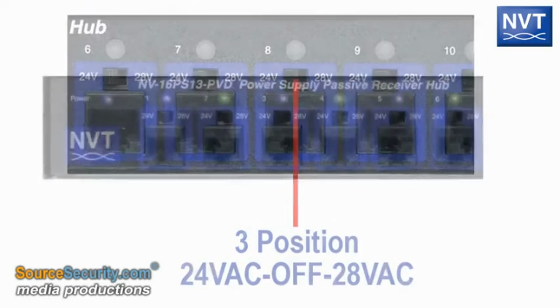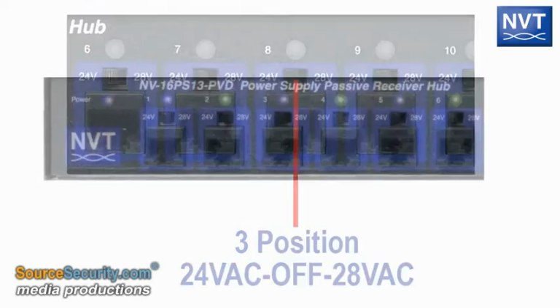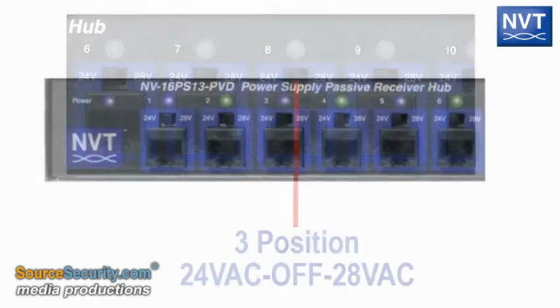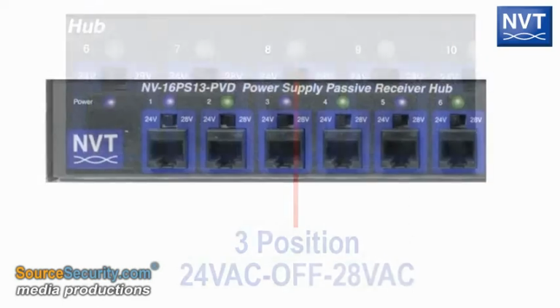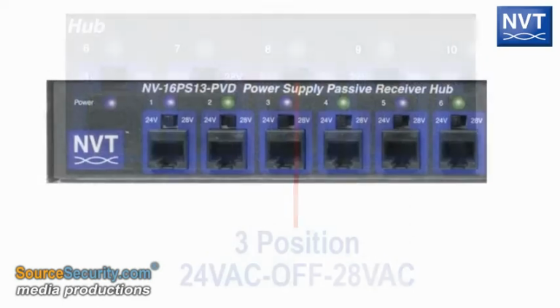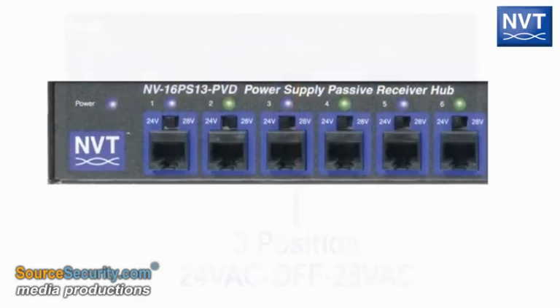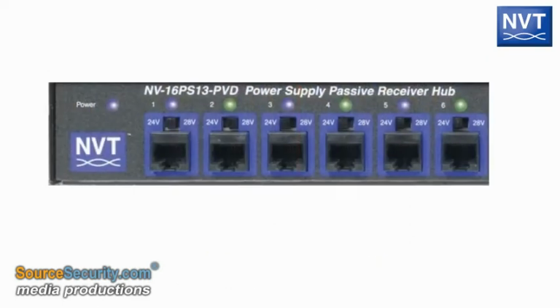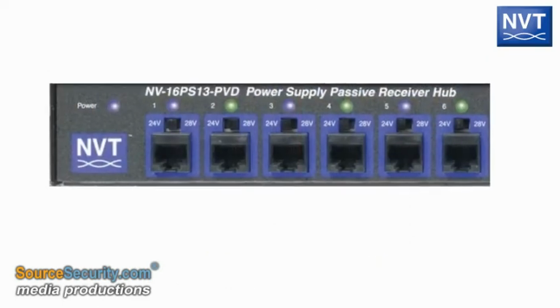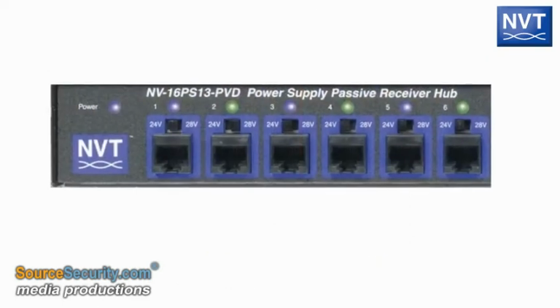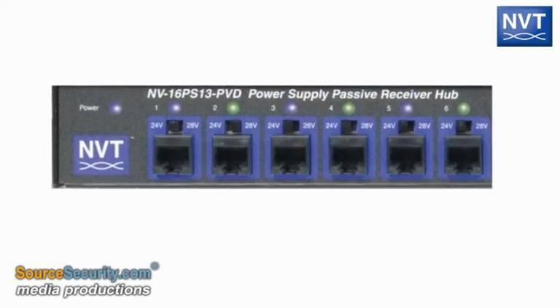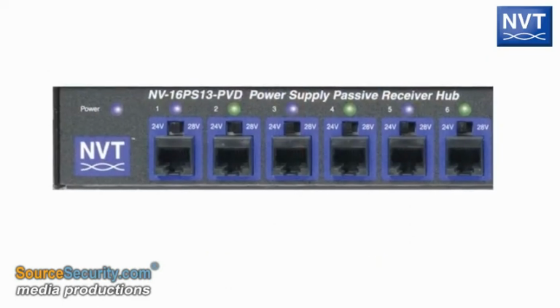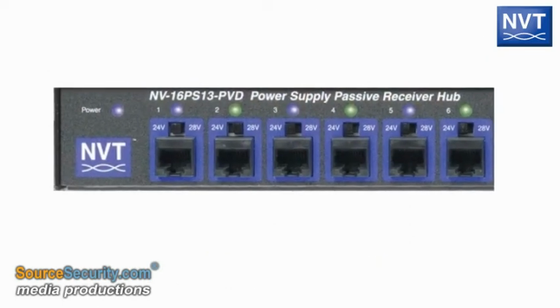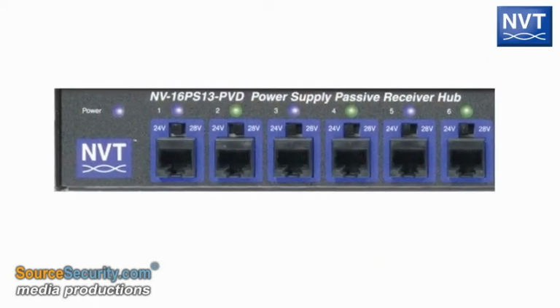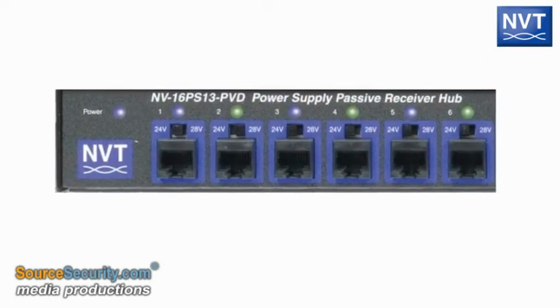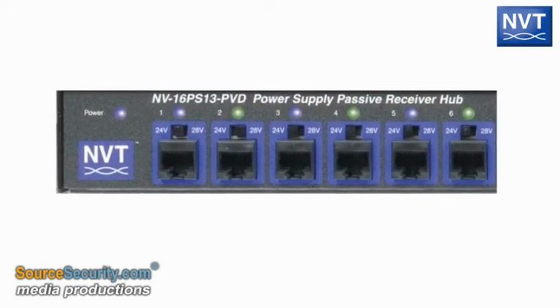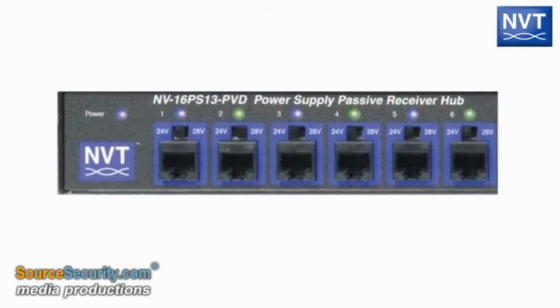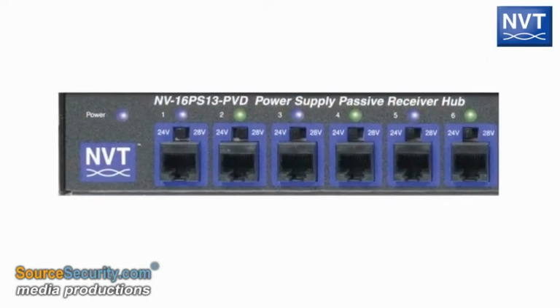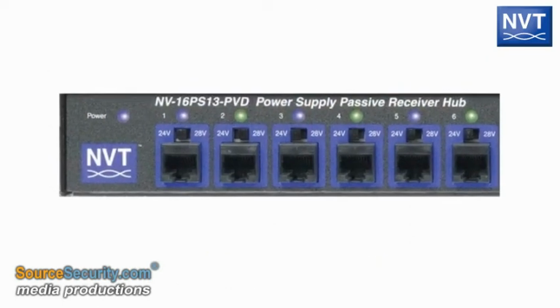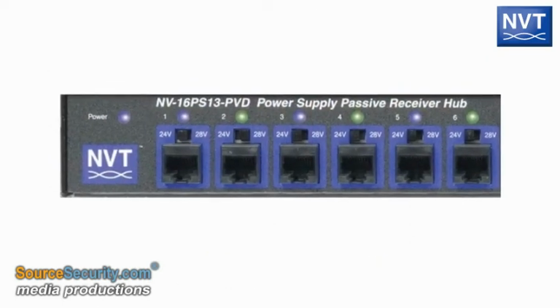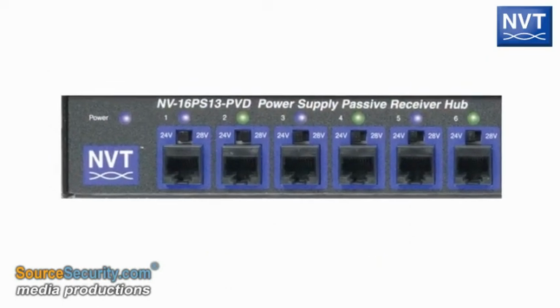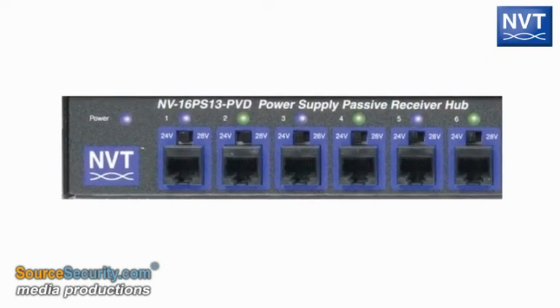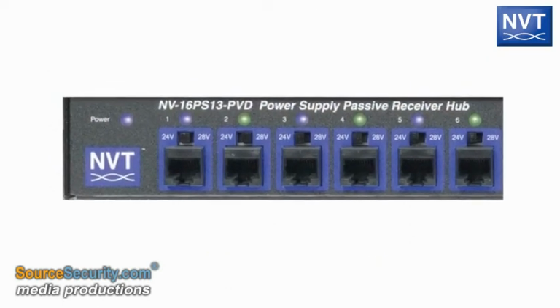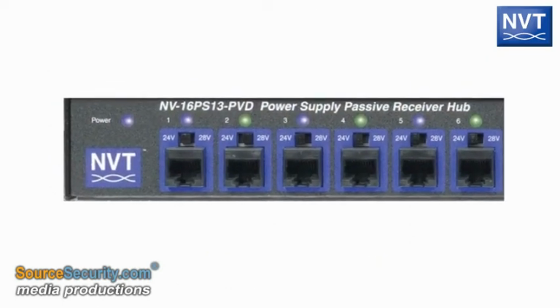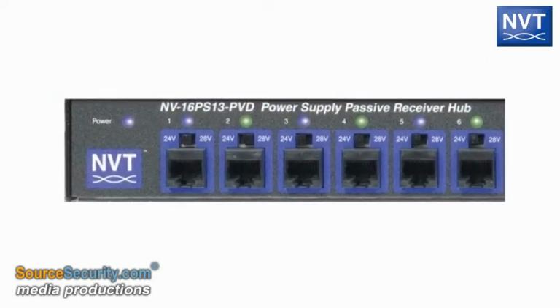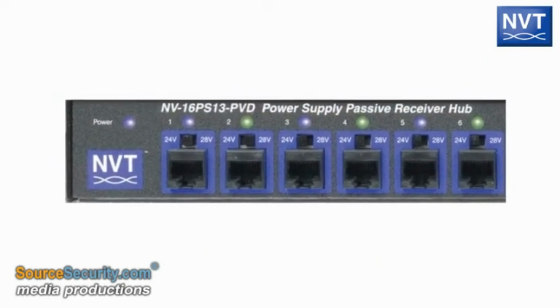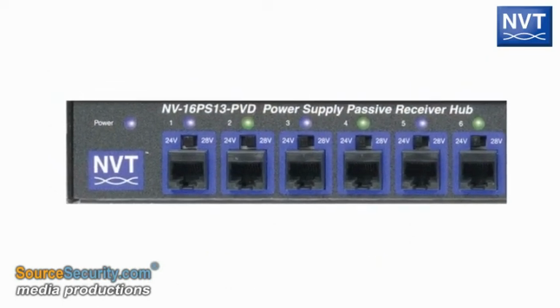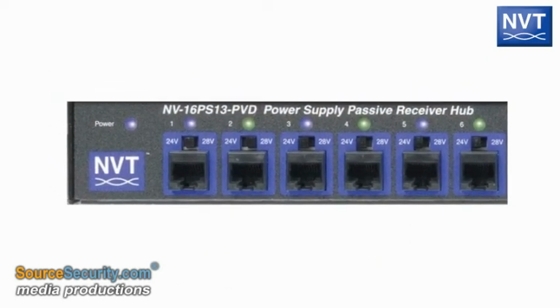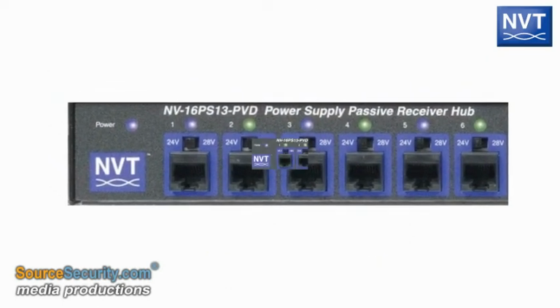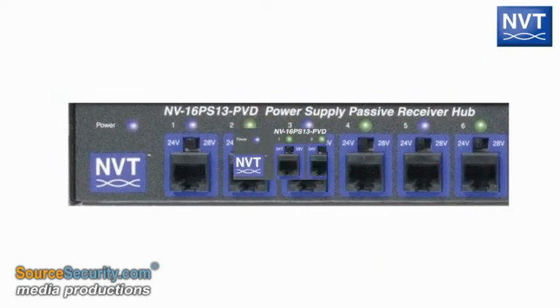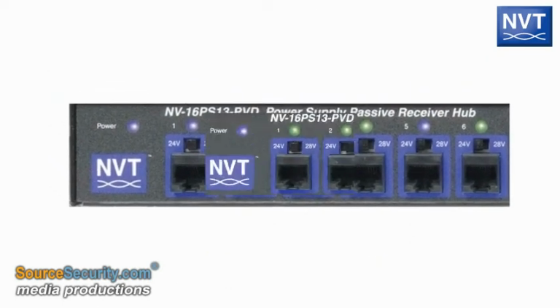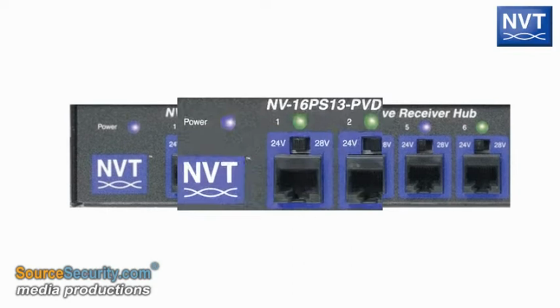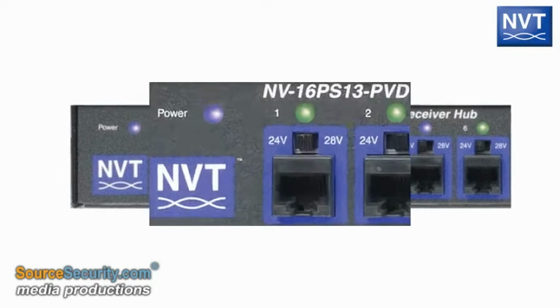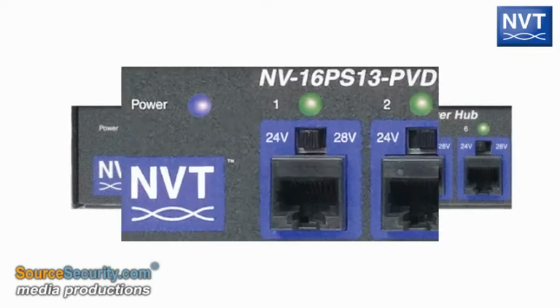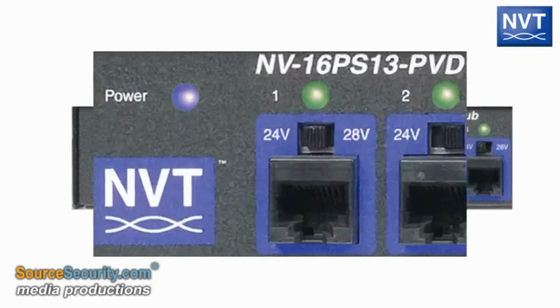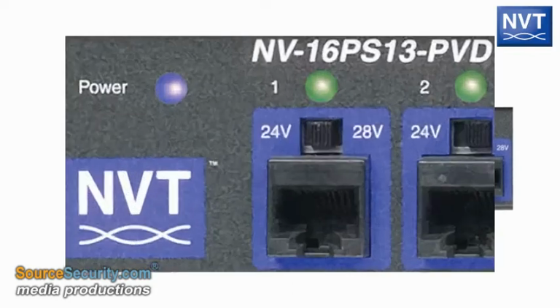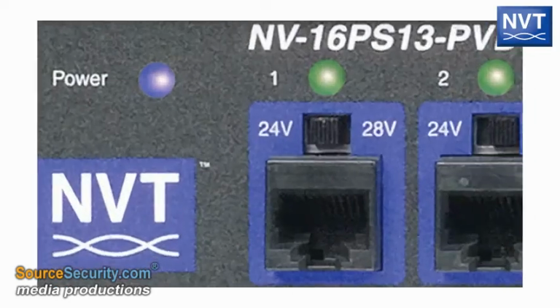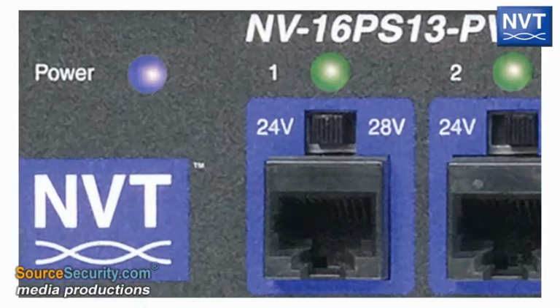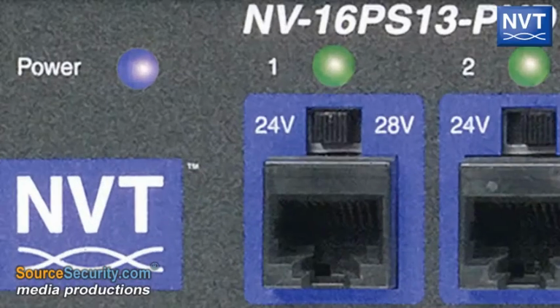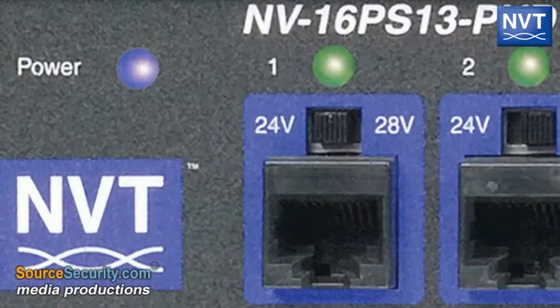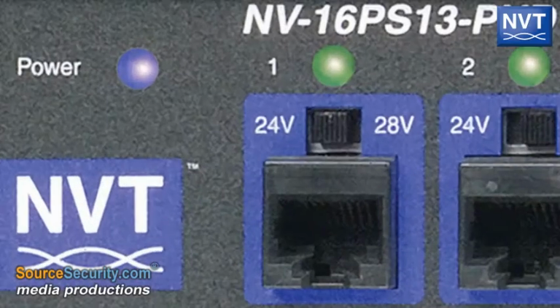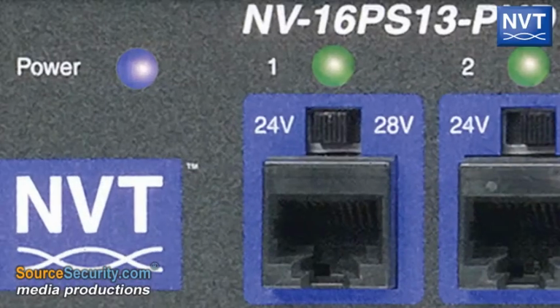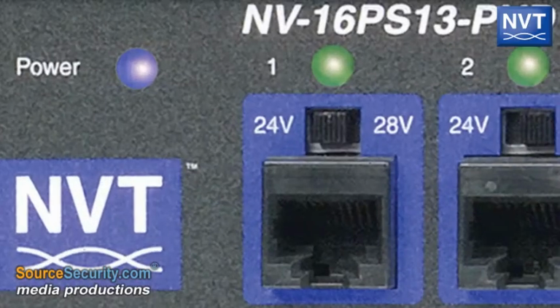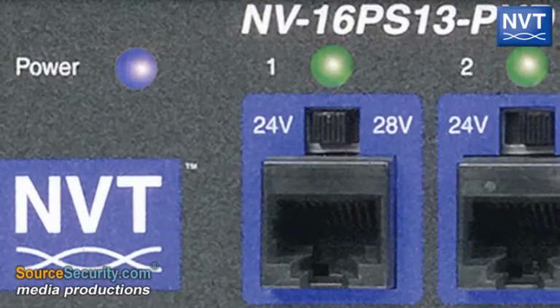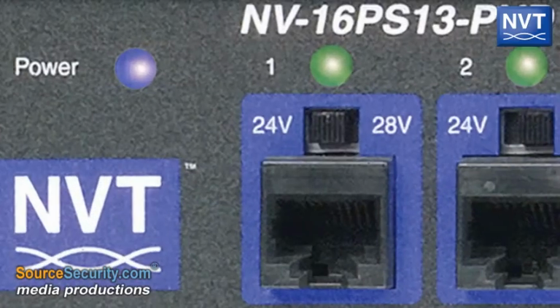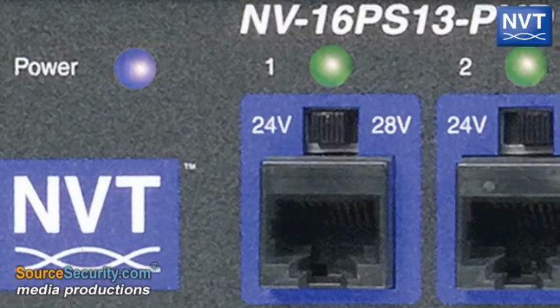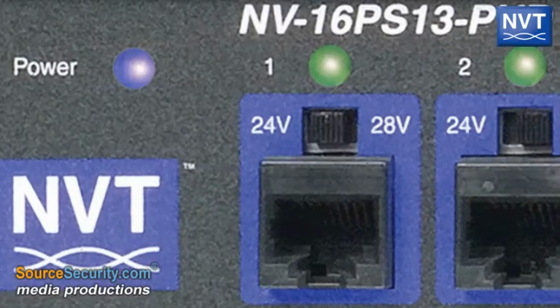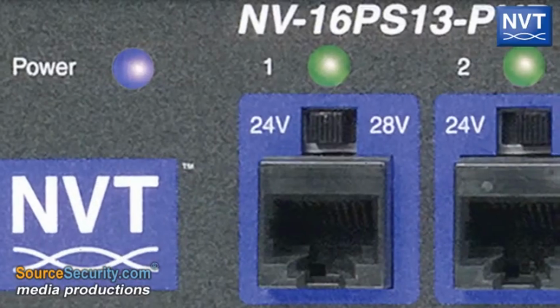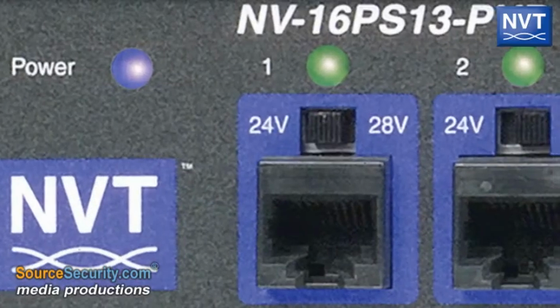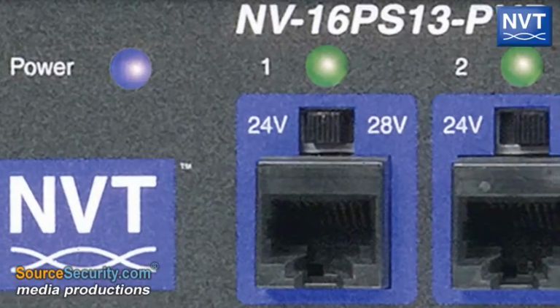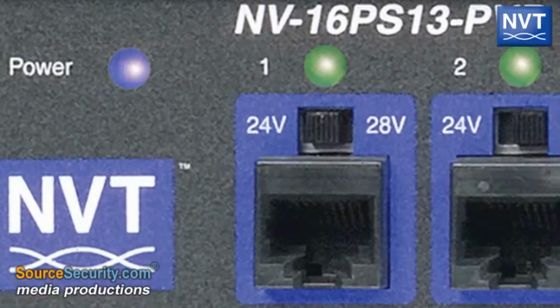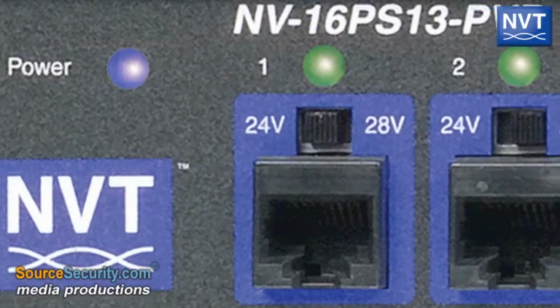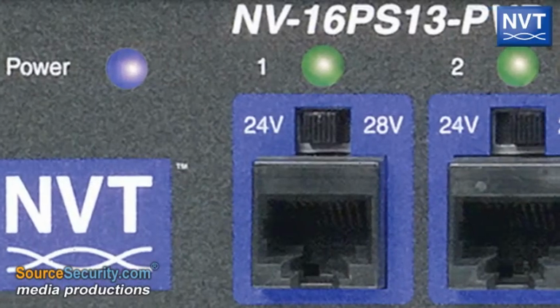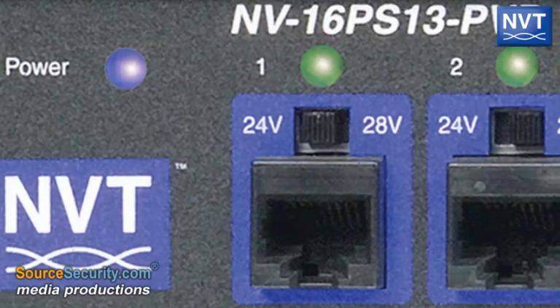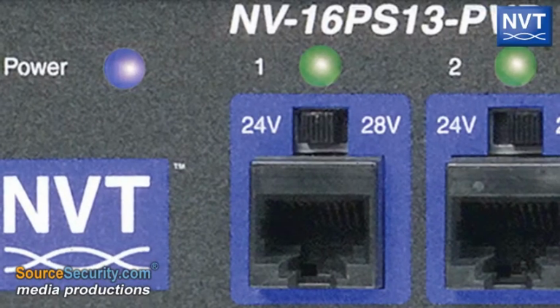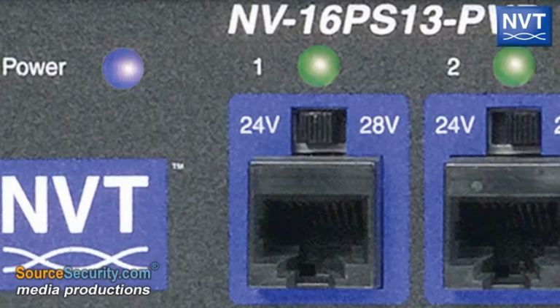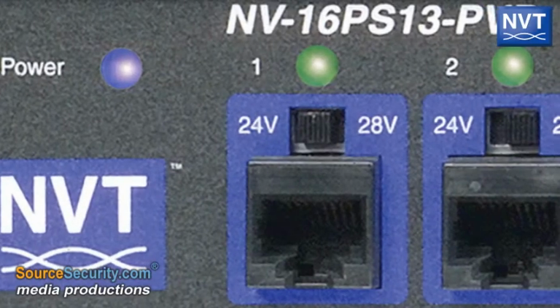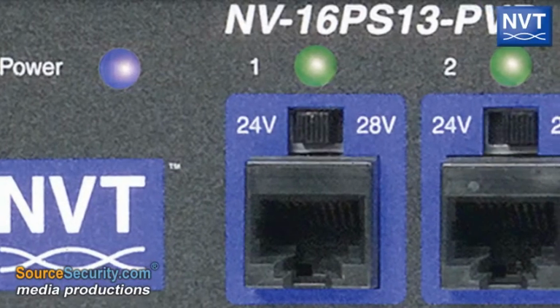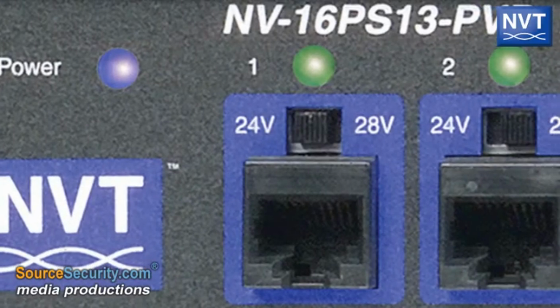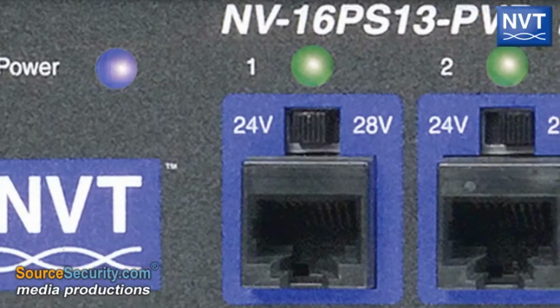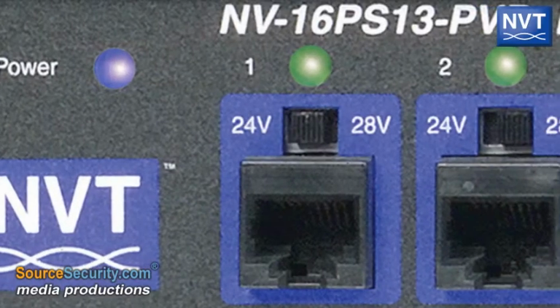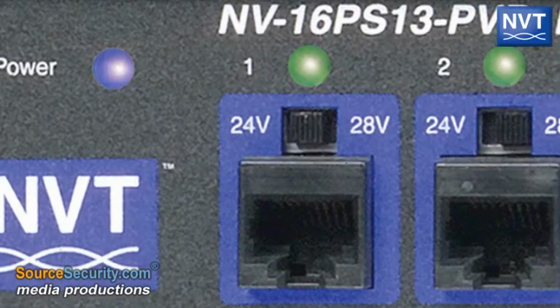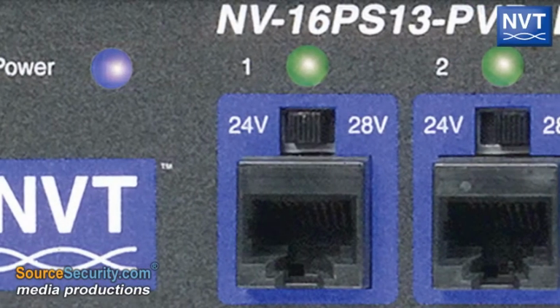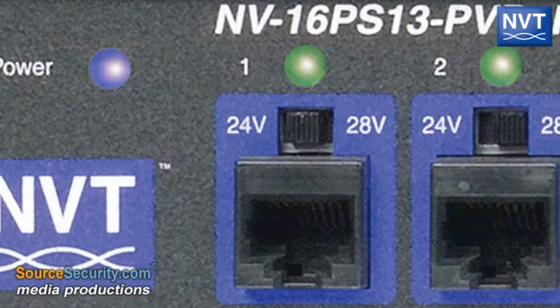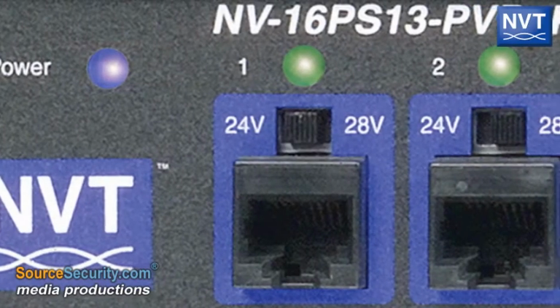Fully automatic fault reset and transient protection, as well as fault condition diagnostics, give technical information at a glance.